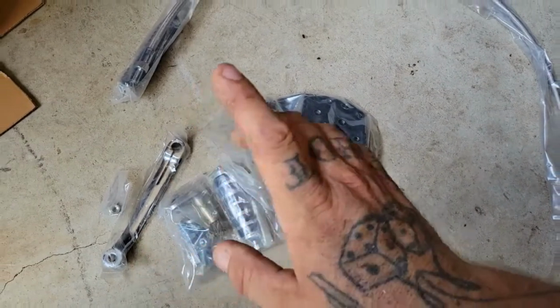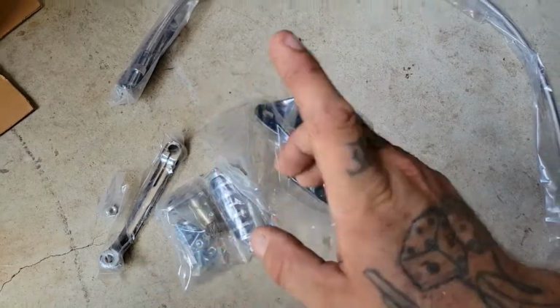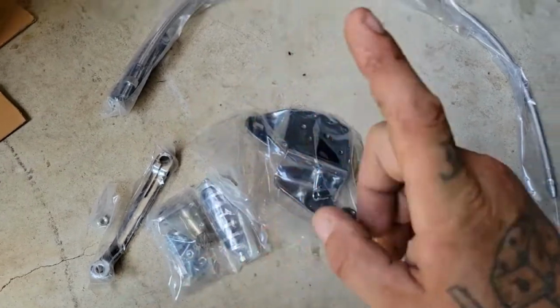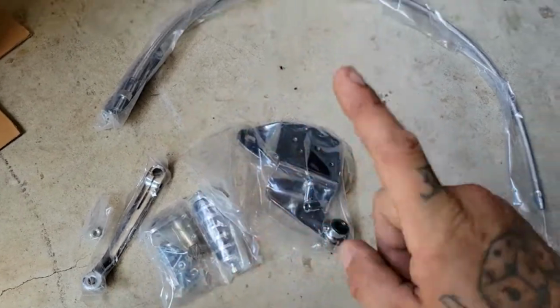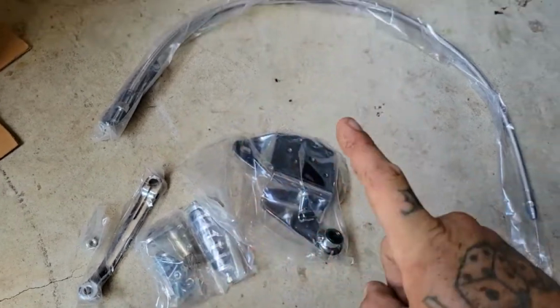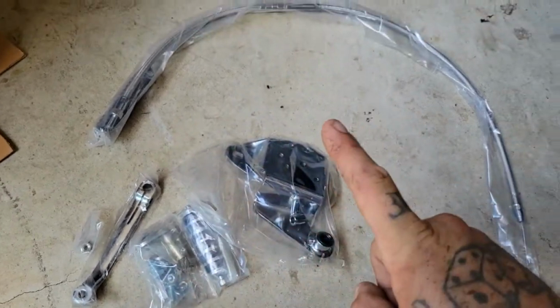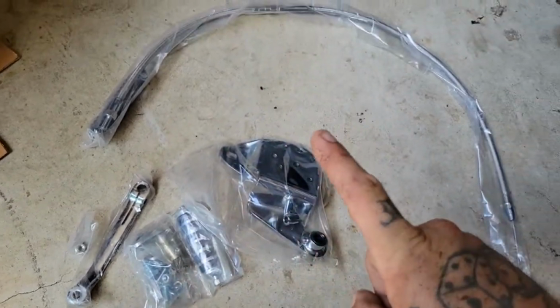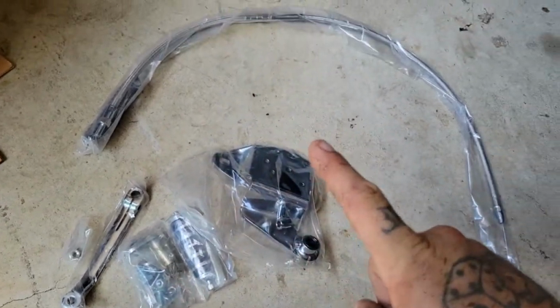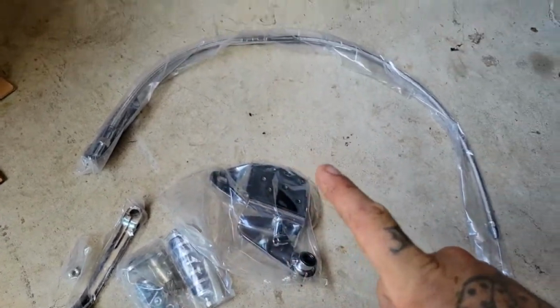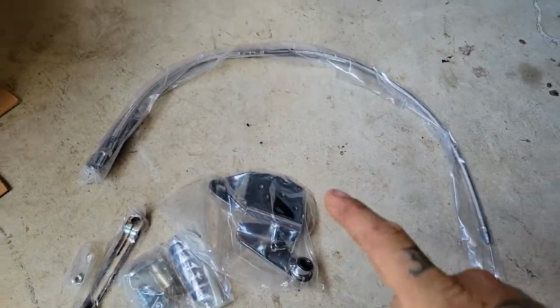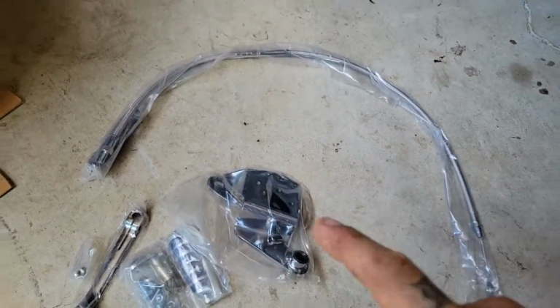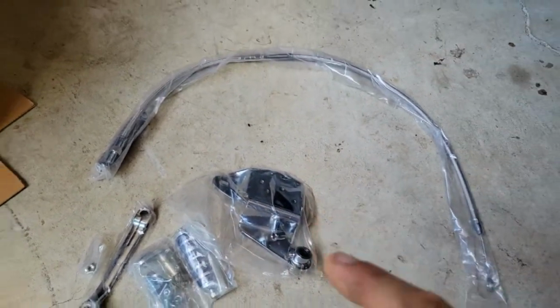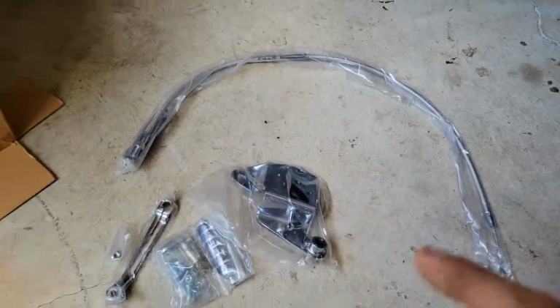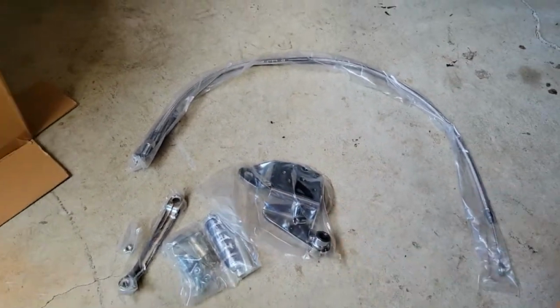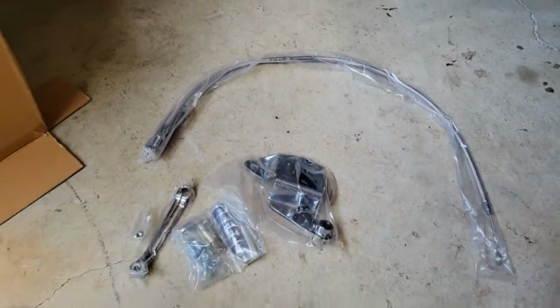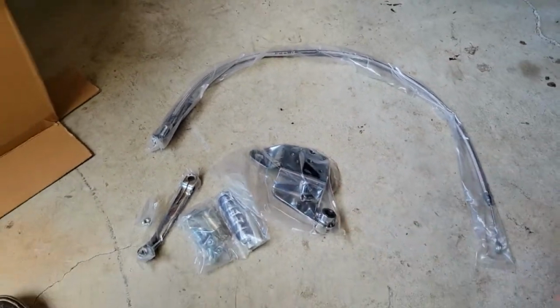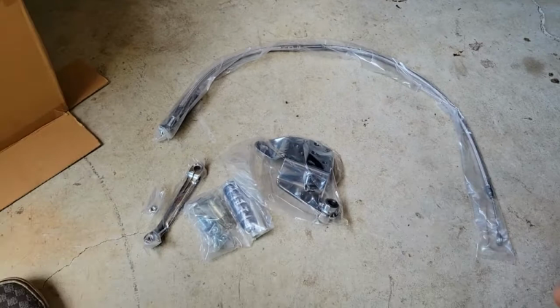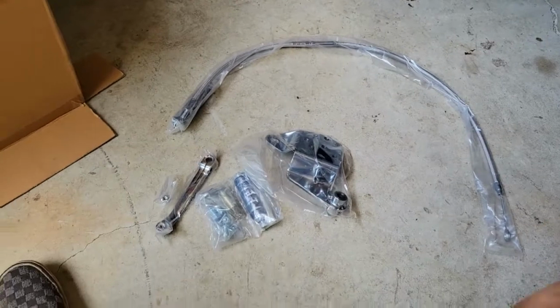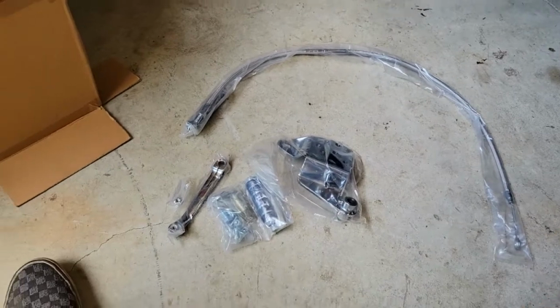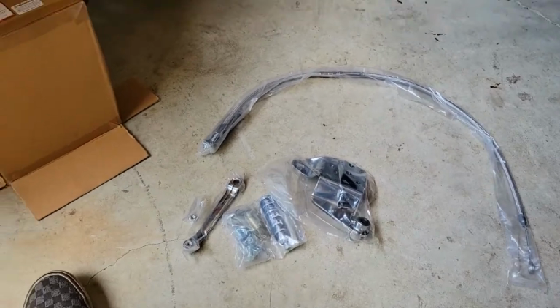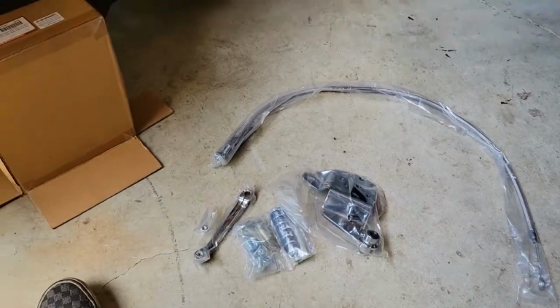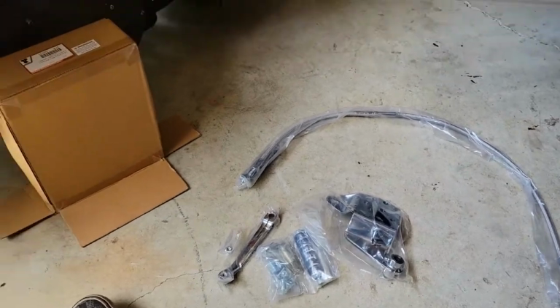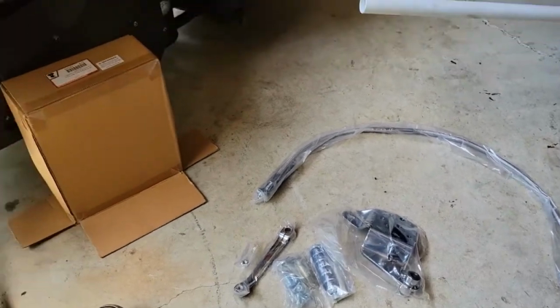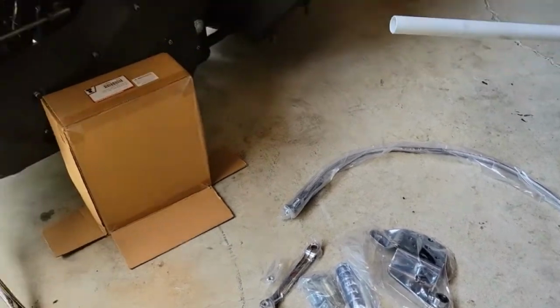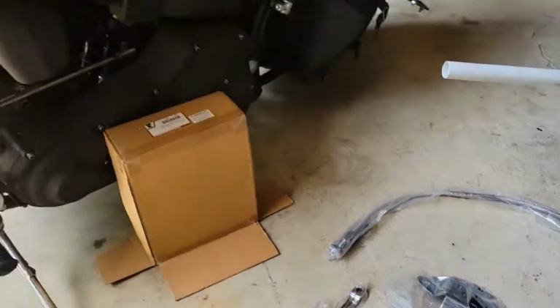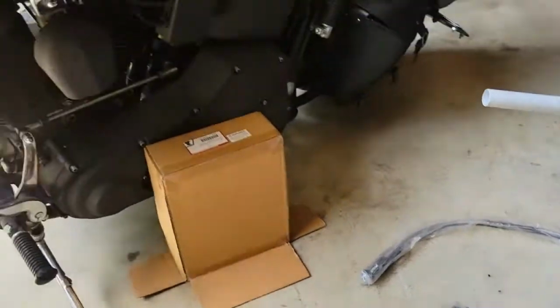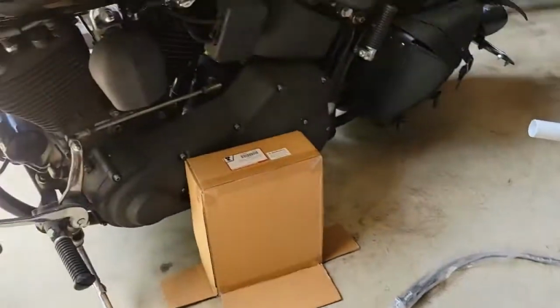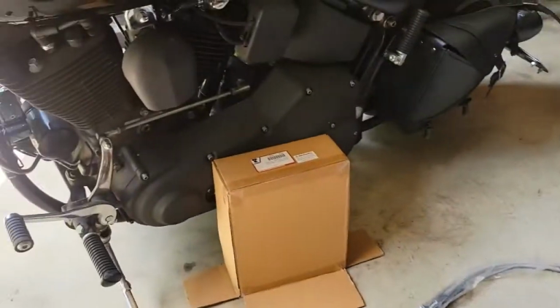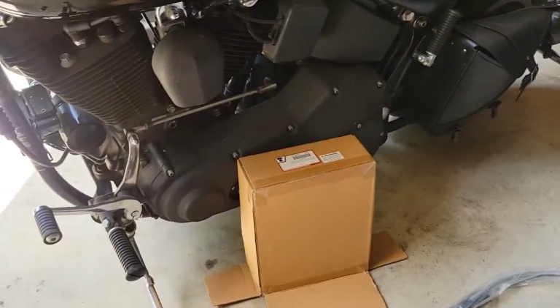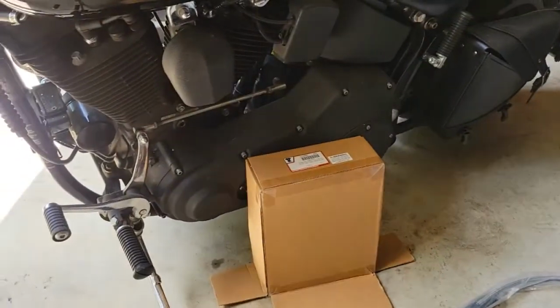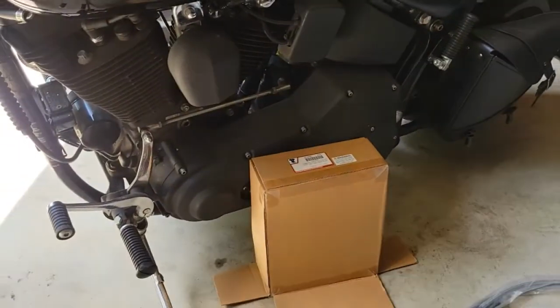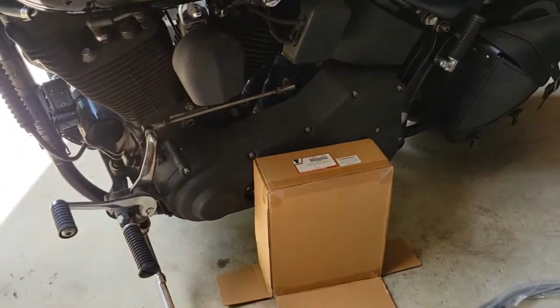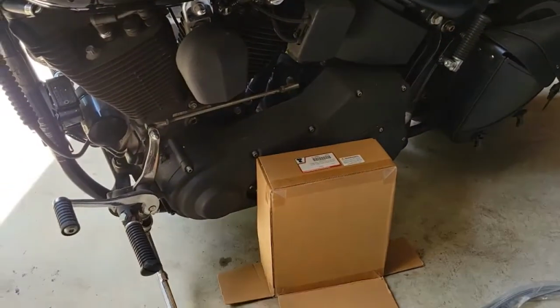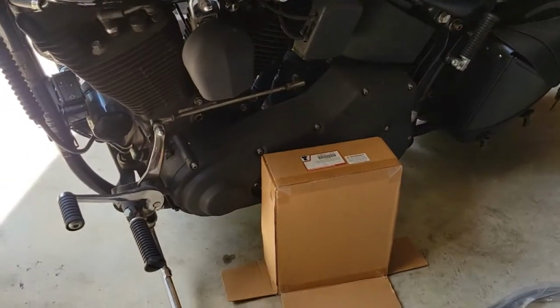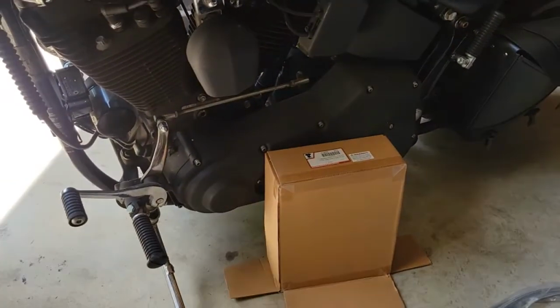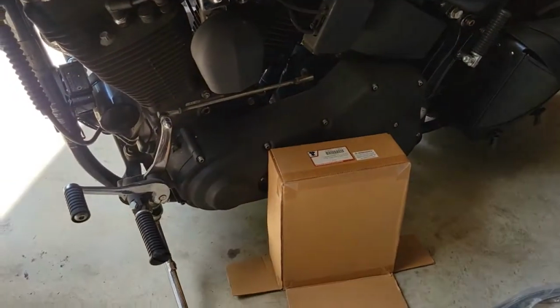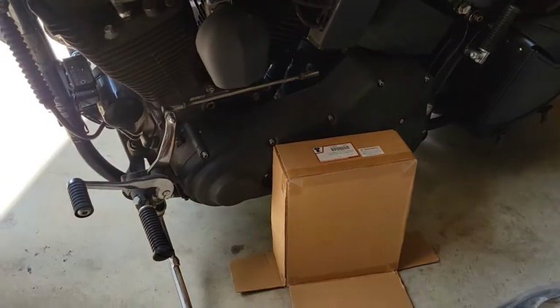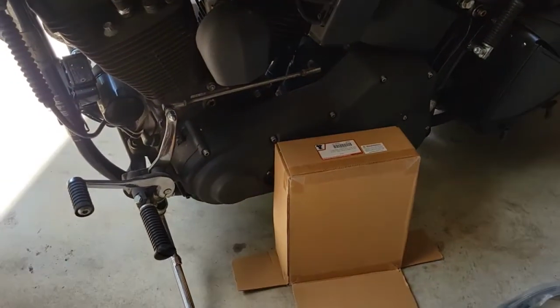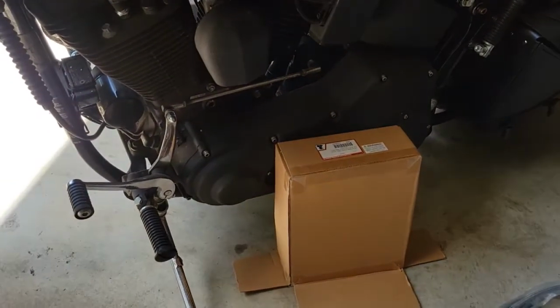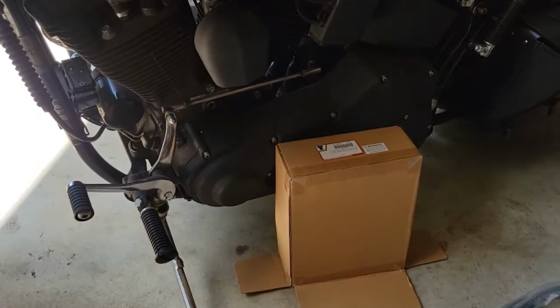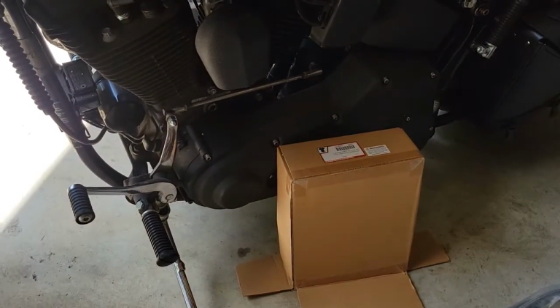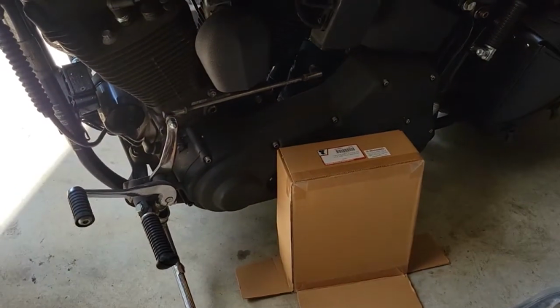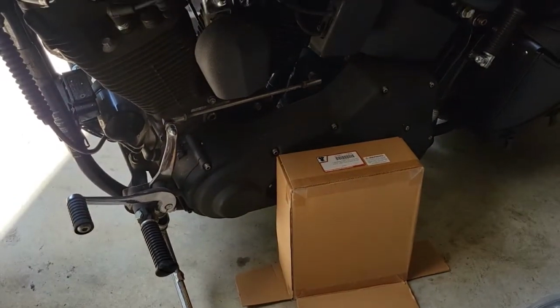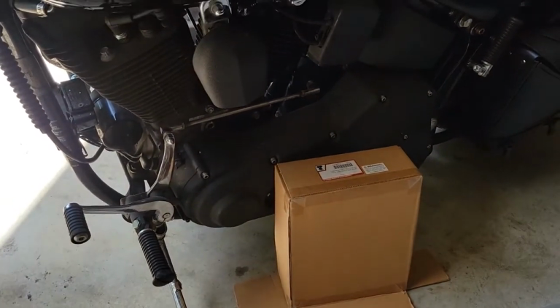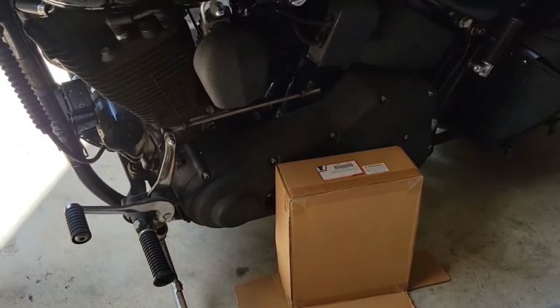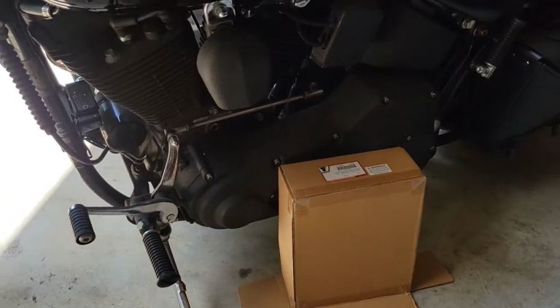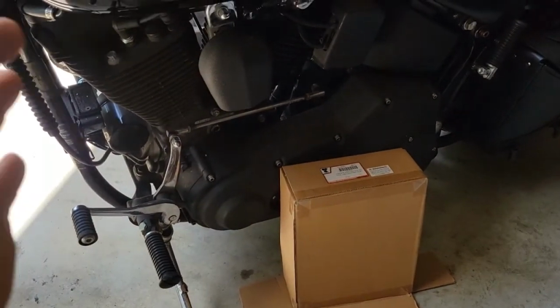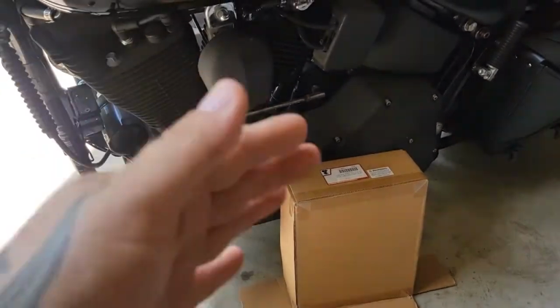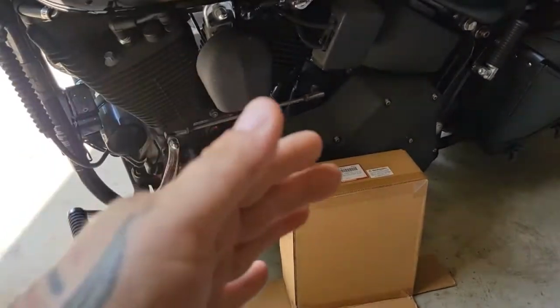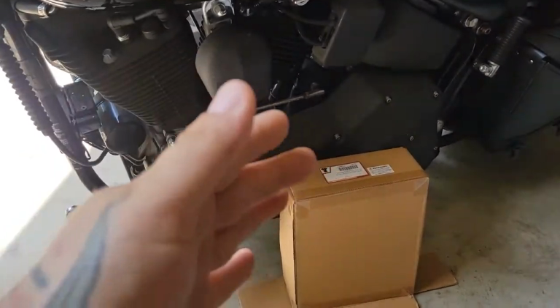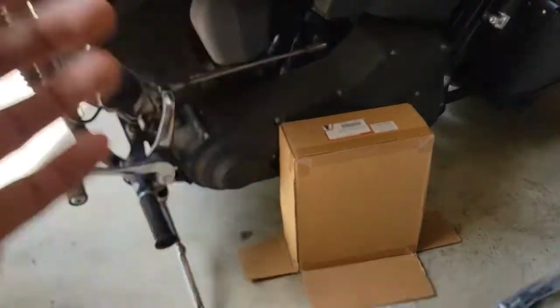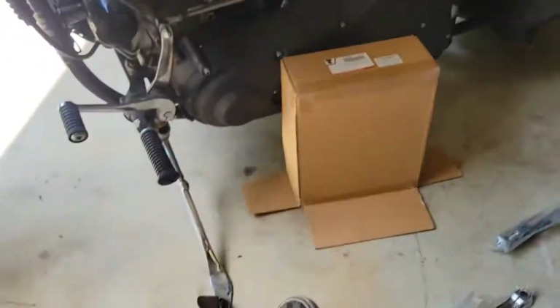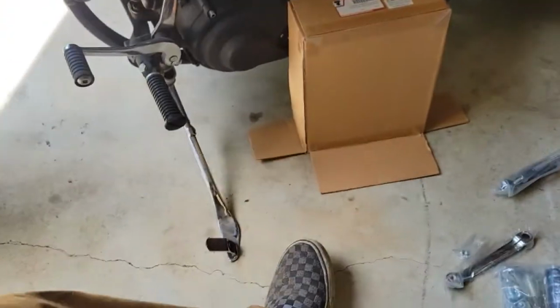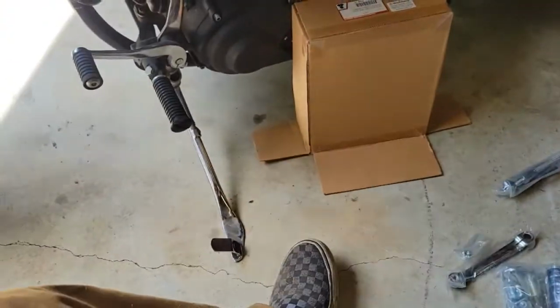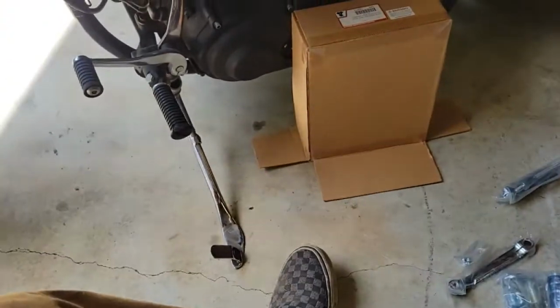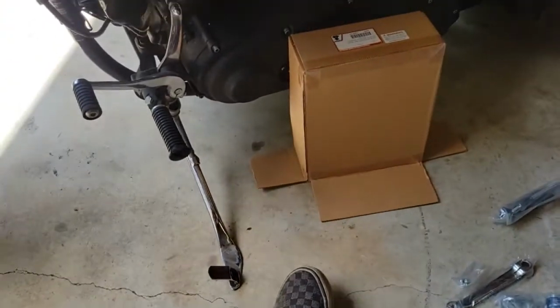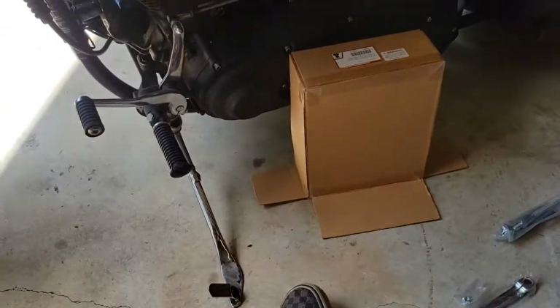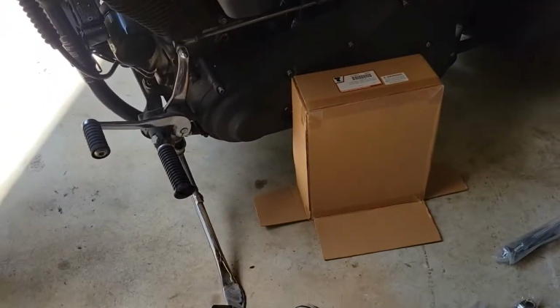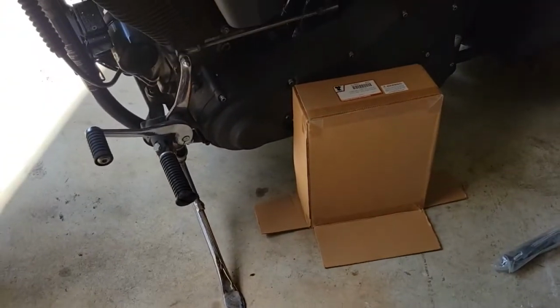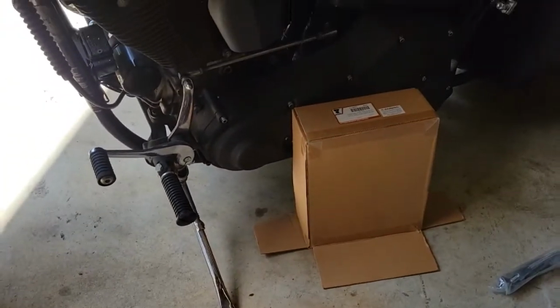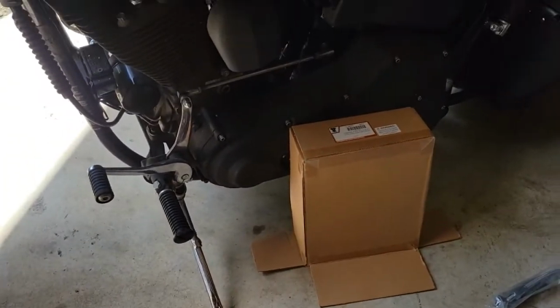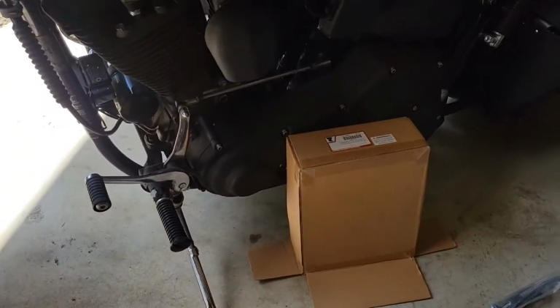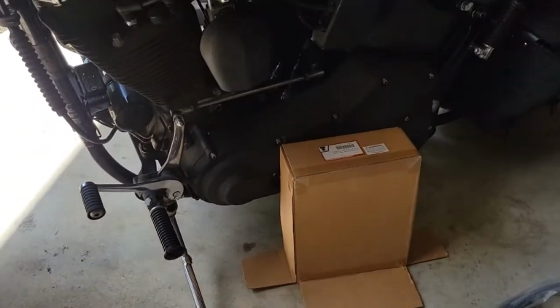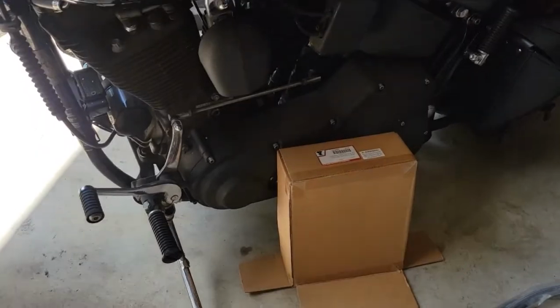The one thing it does not come with is the shifter. We're going to make our own and get it on there. Let's go ahead and get all this stuff off and get started.